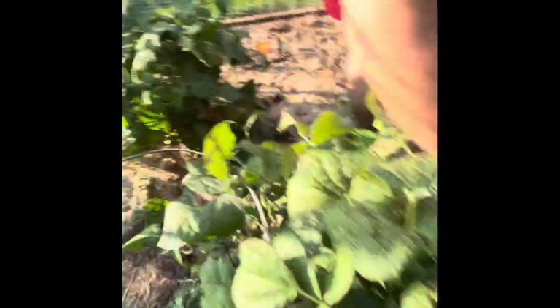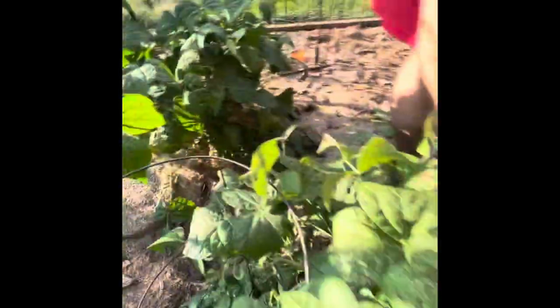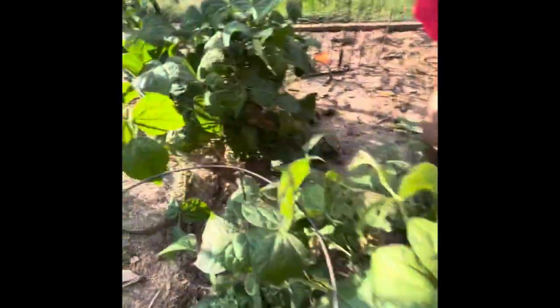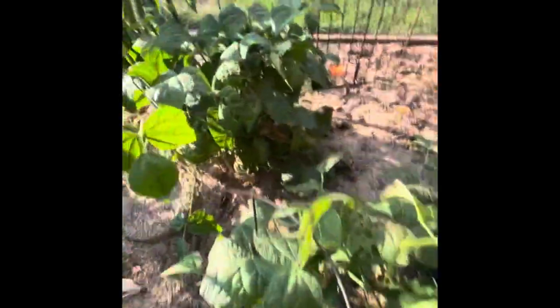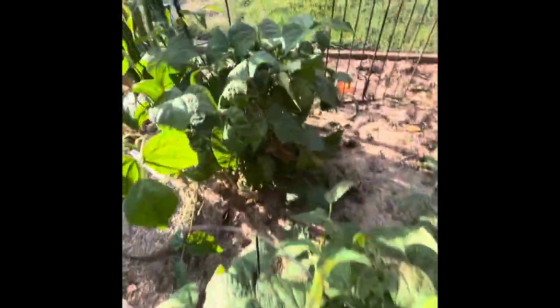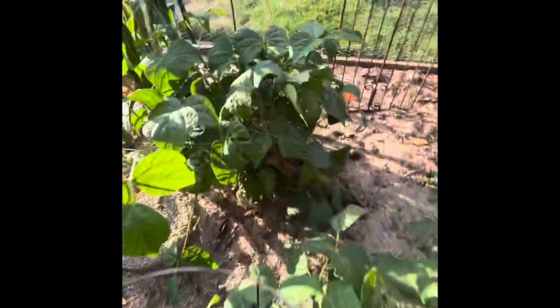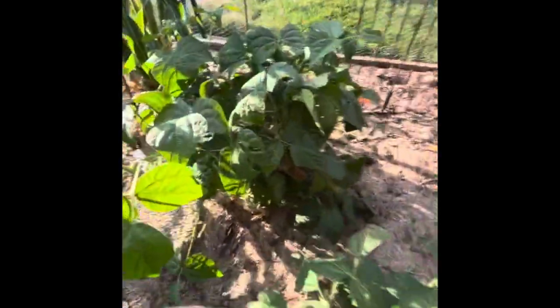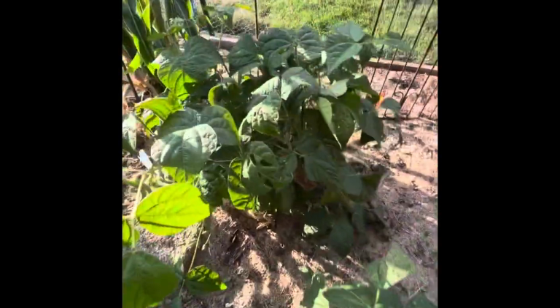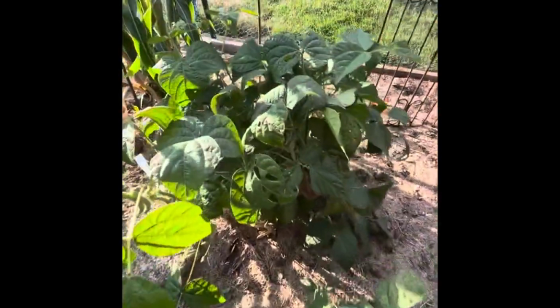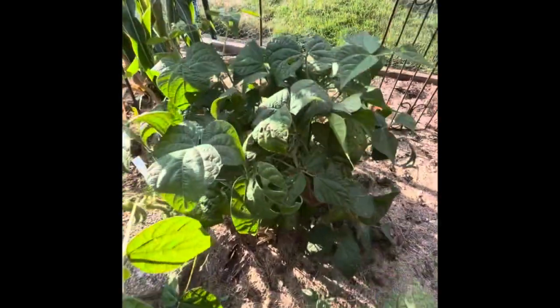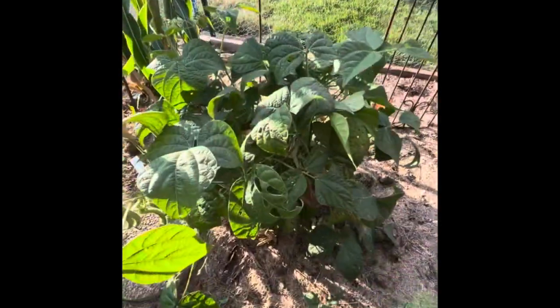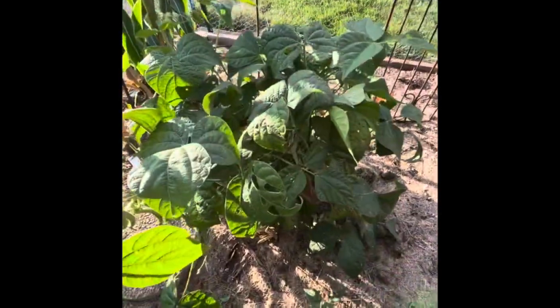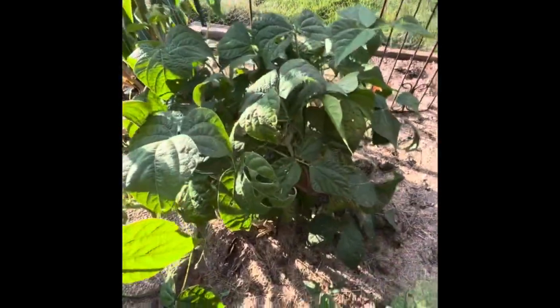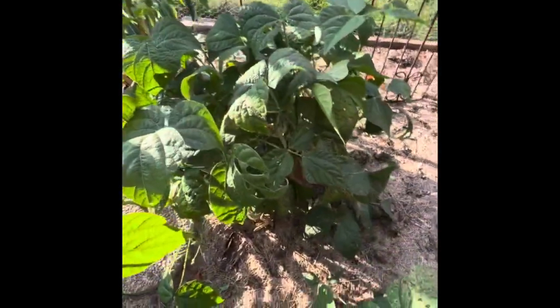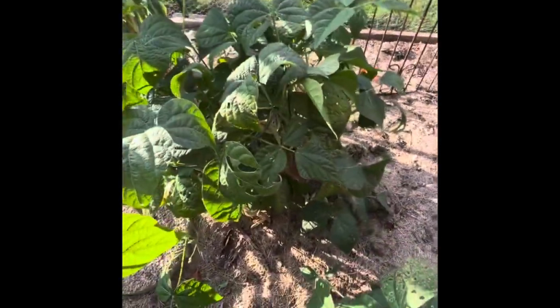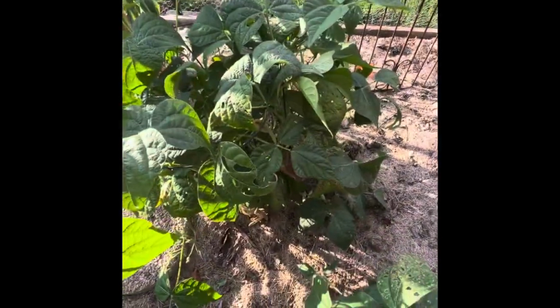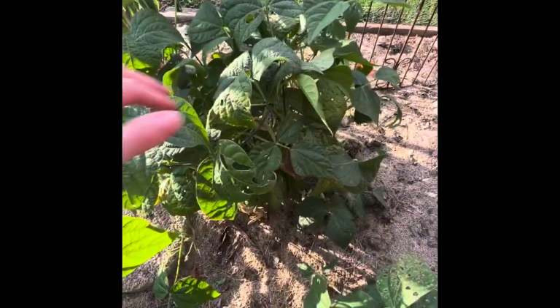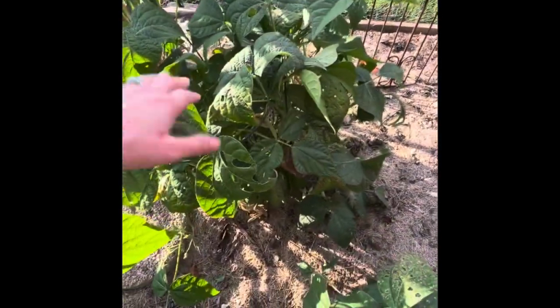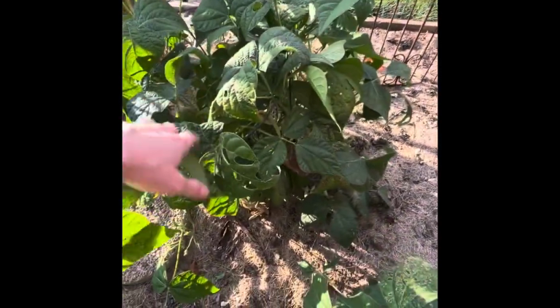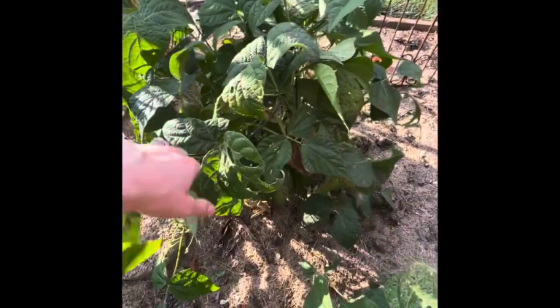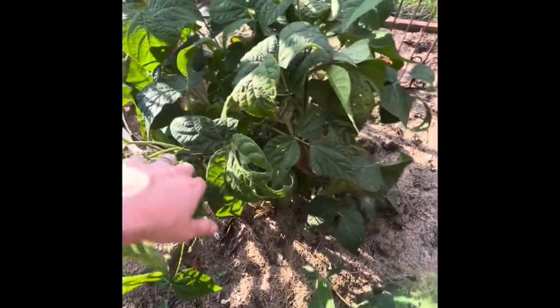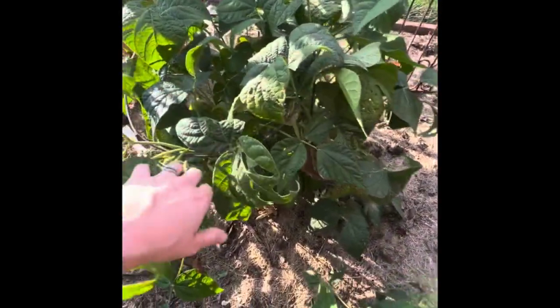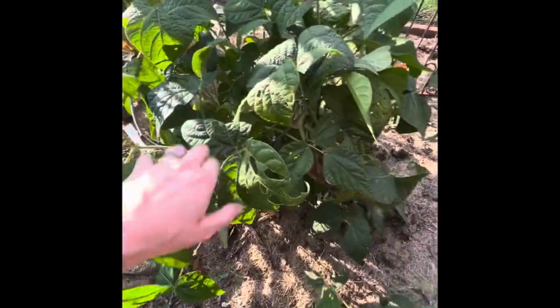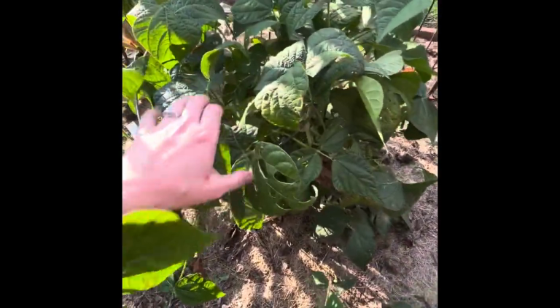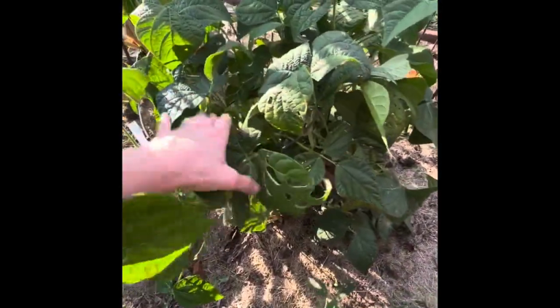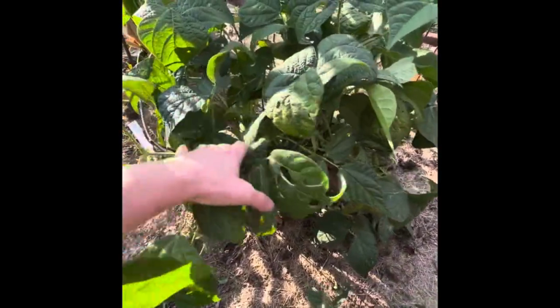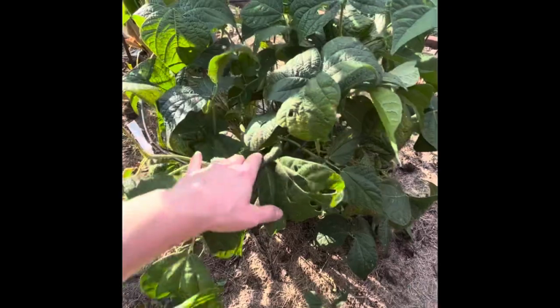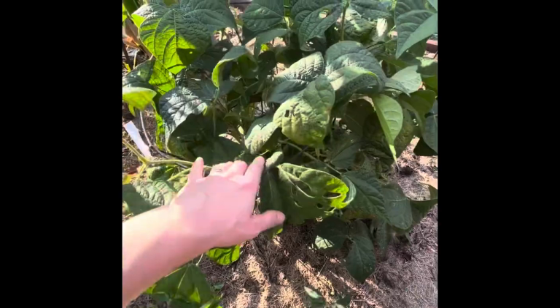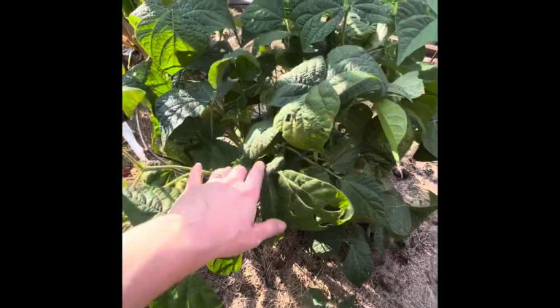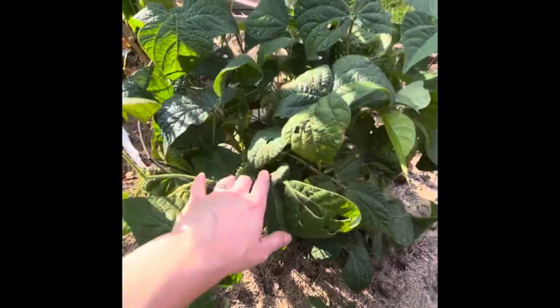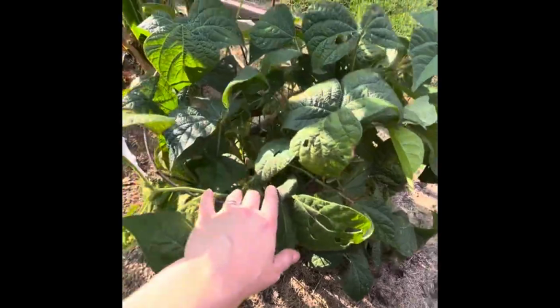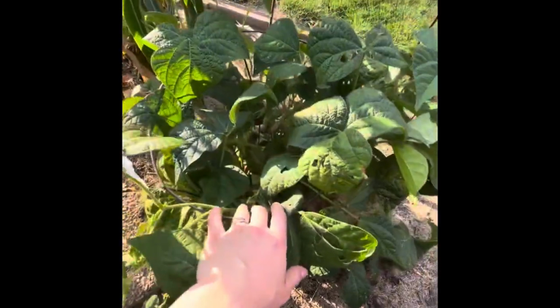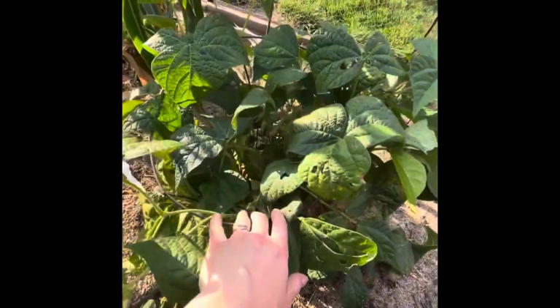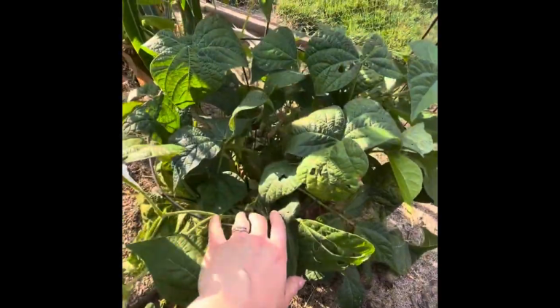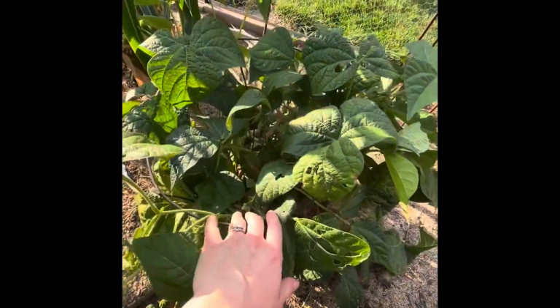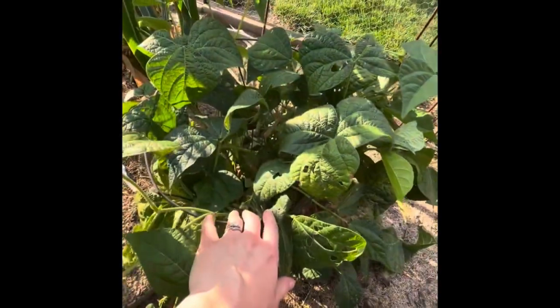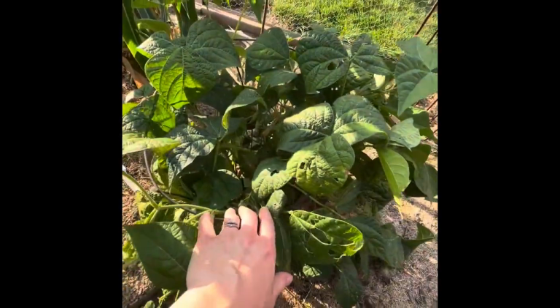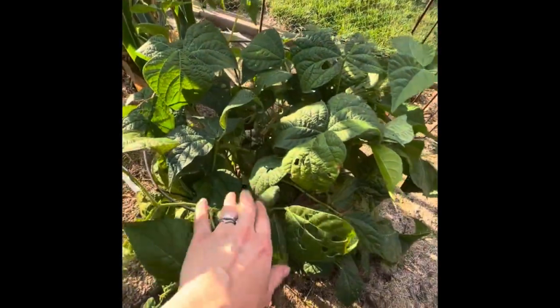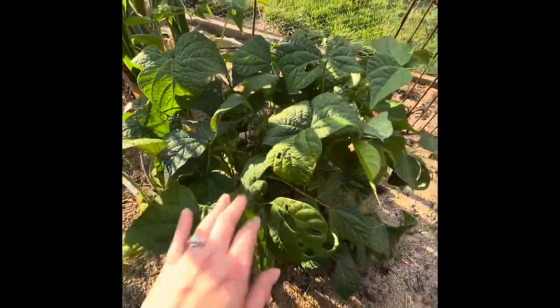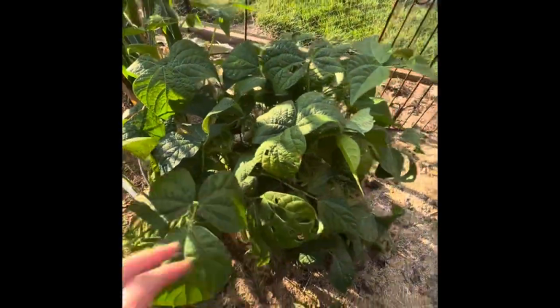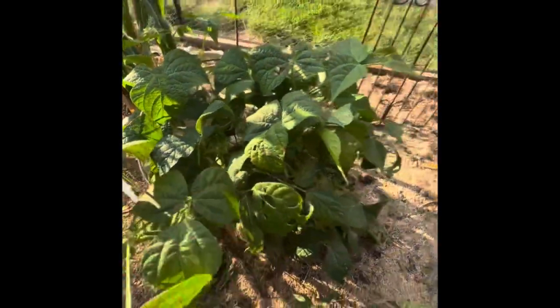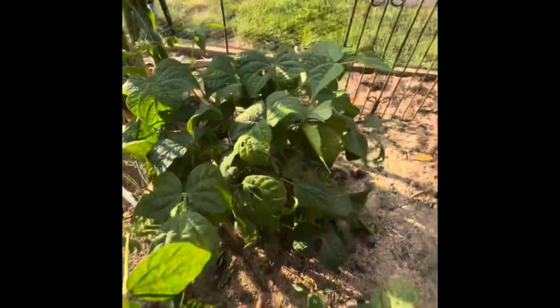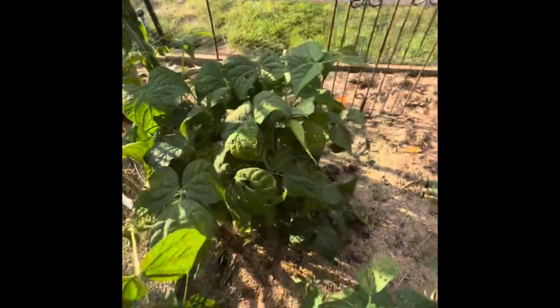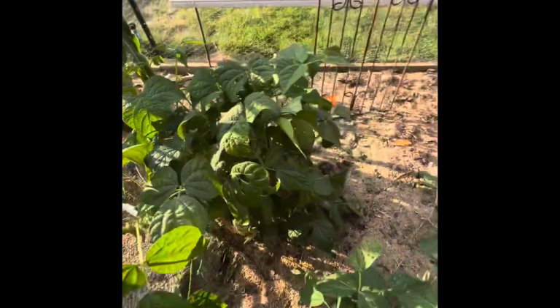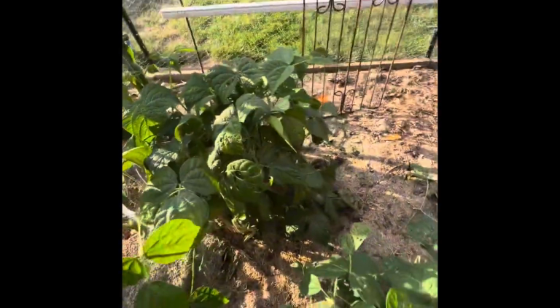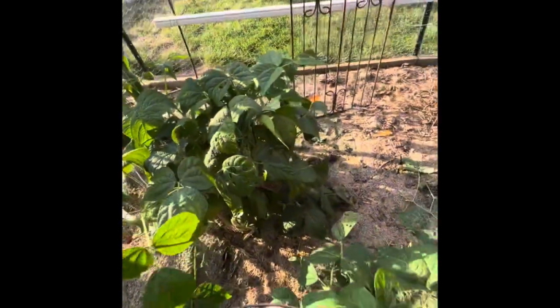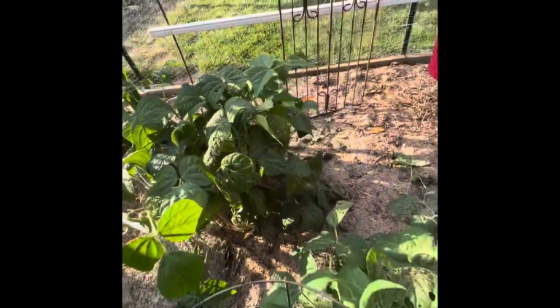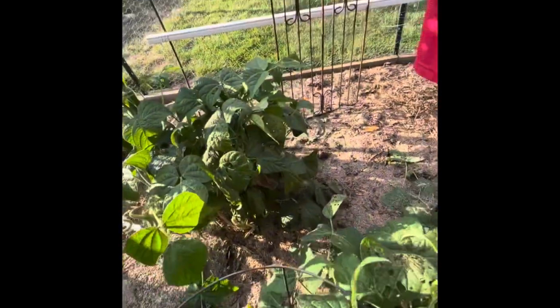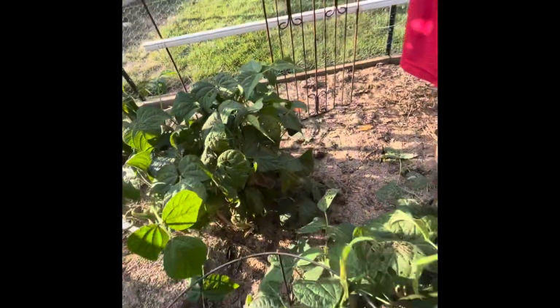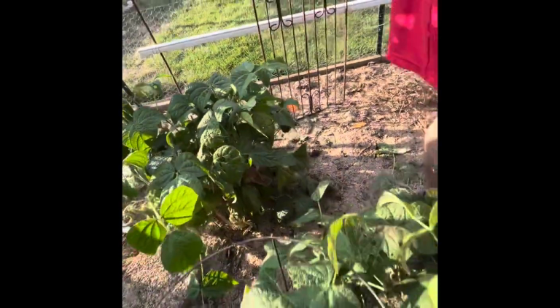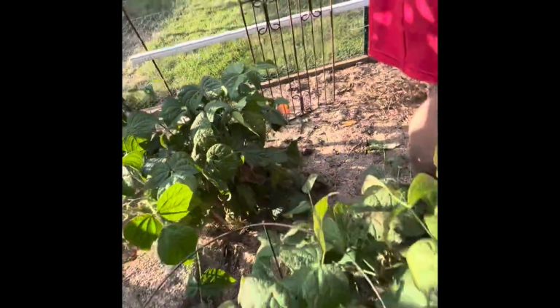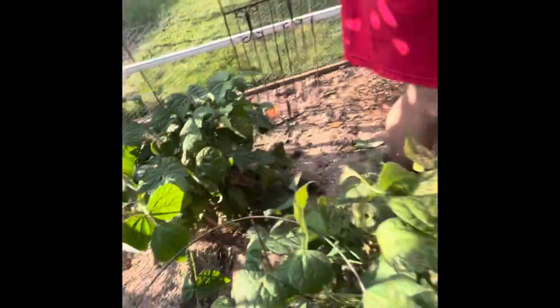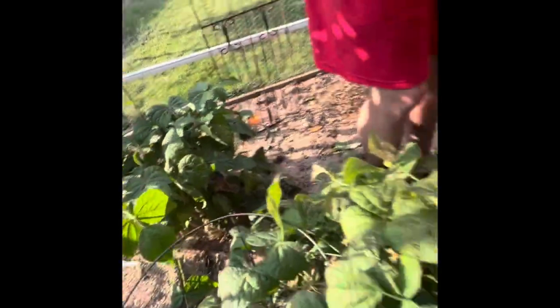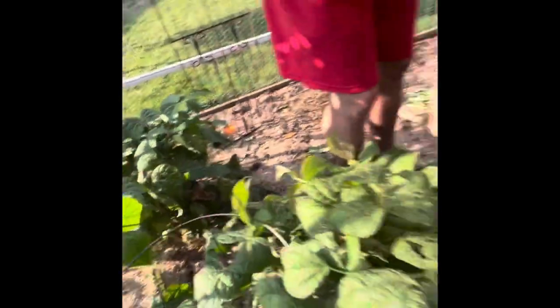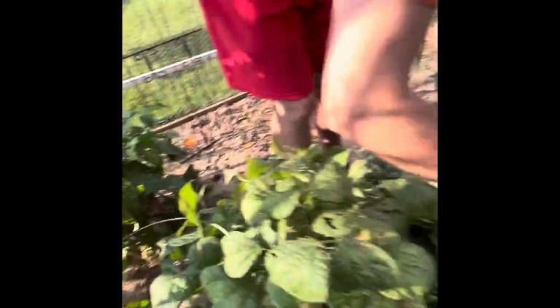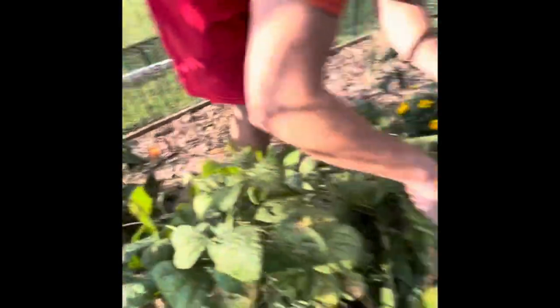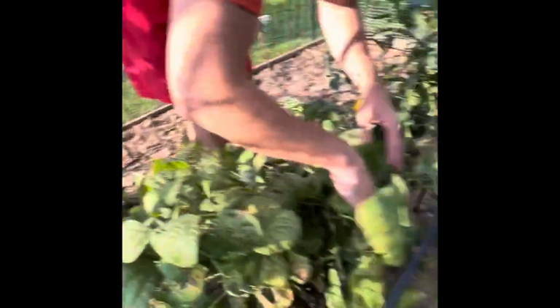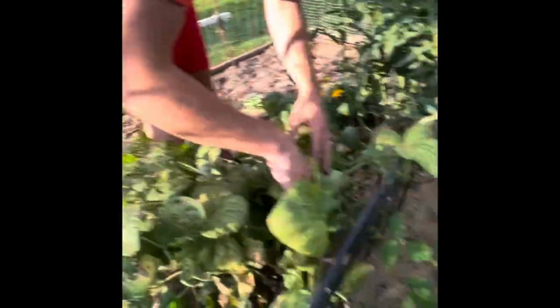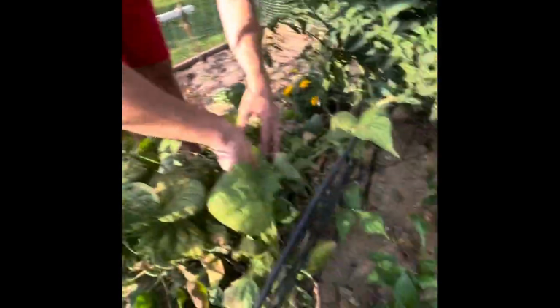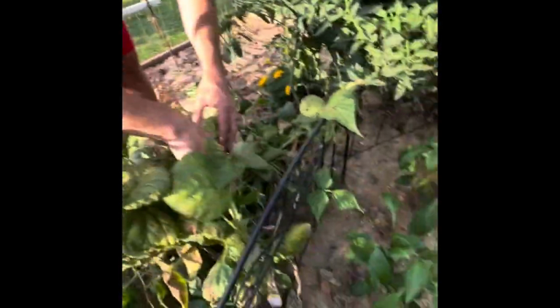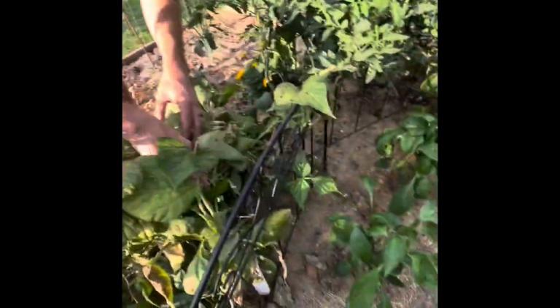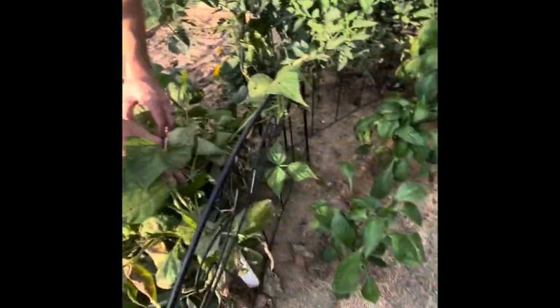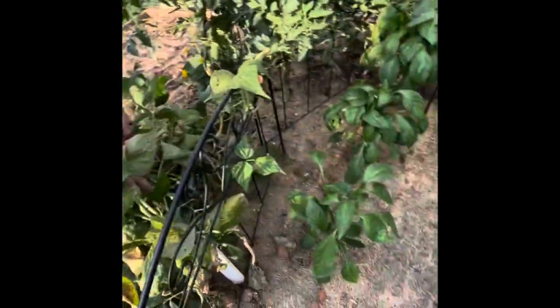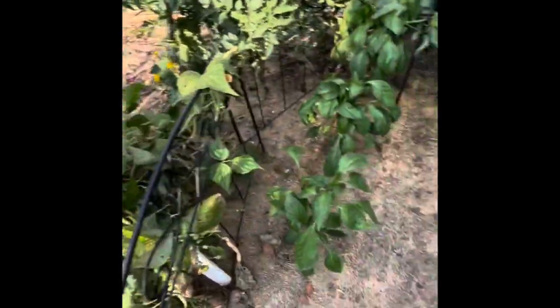We got more beans on this one. These ones have quite a bit more brown ones, so we'll have to seed save those.